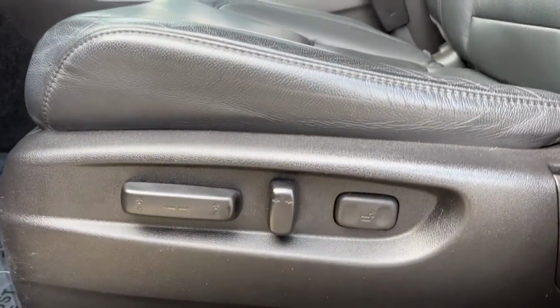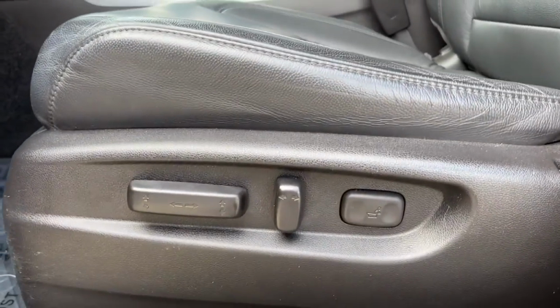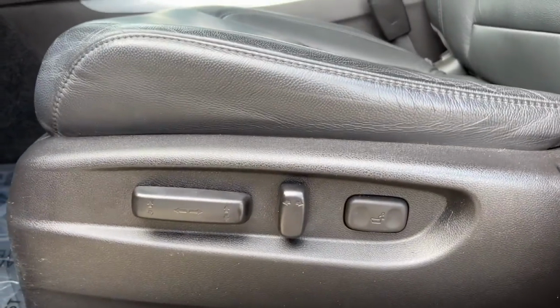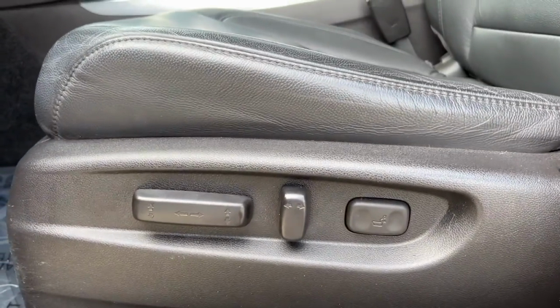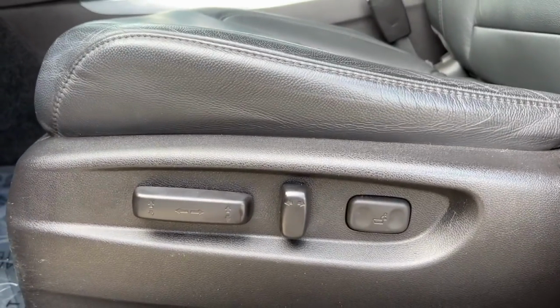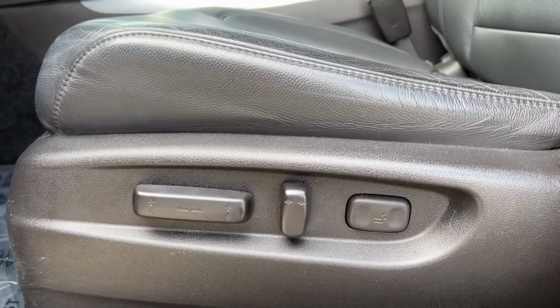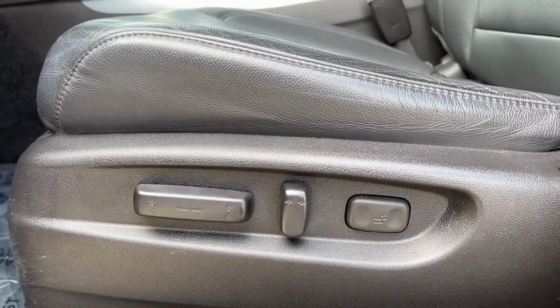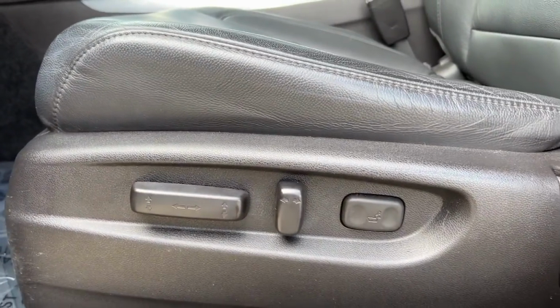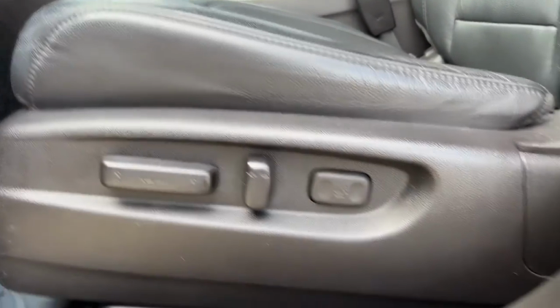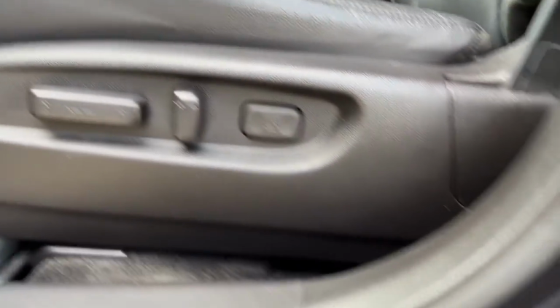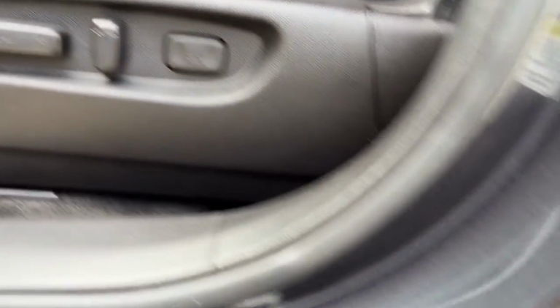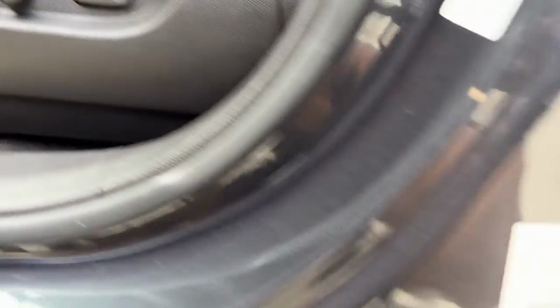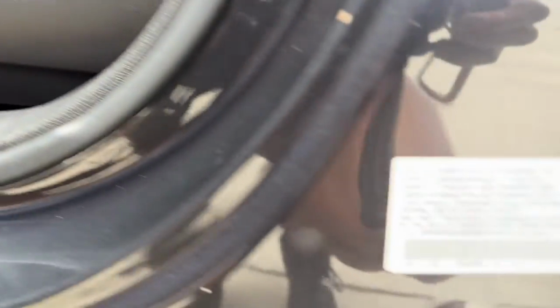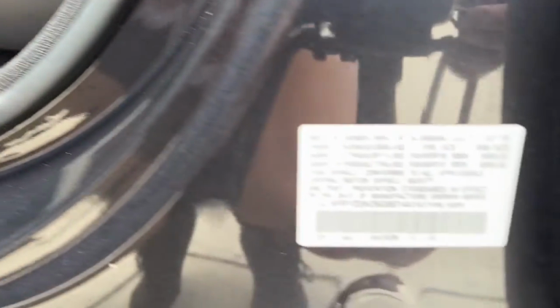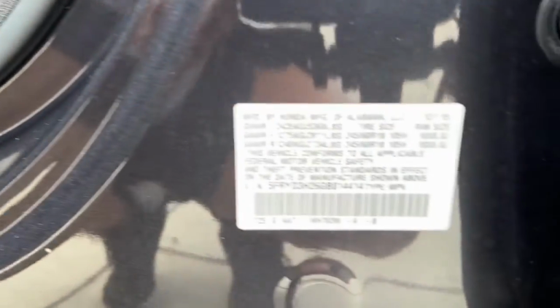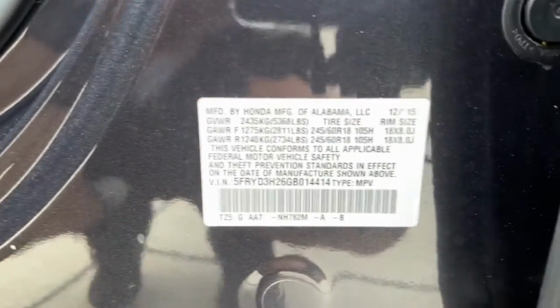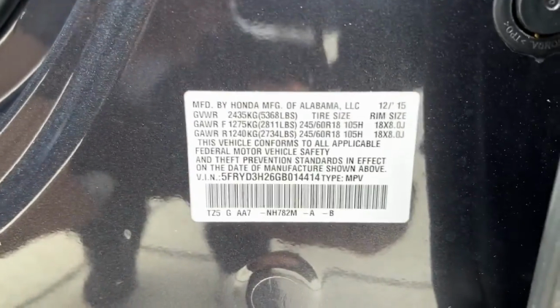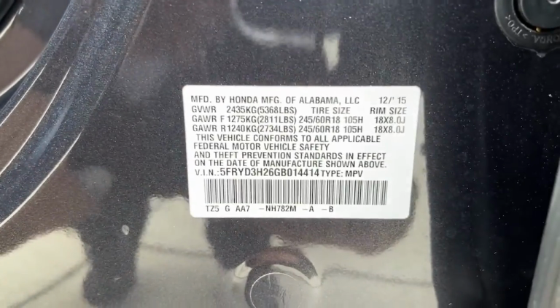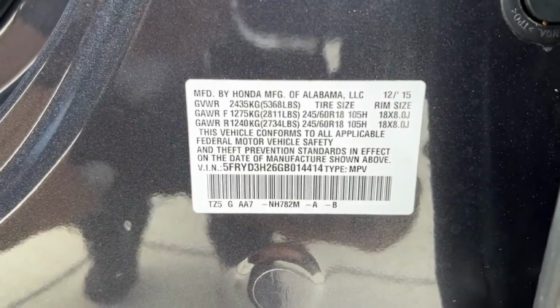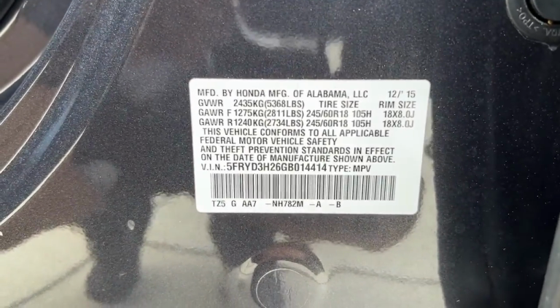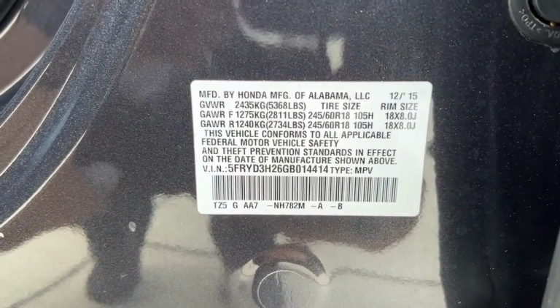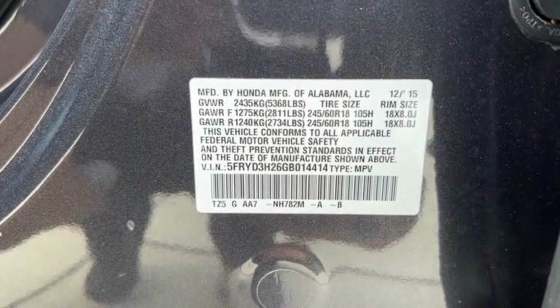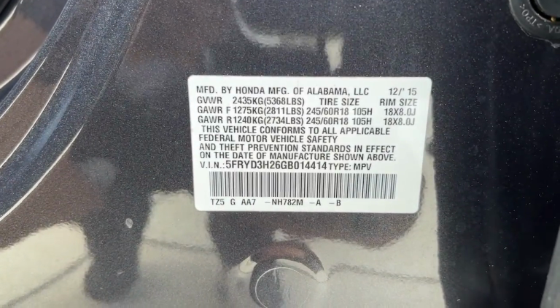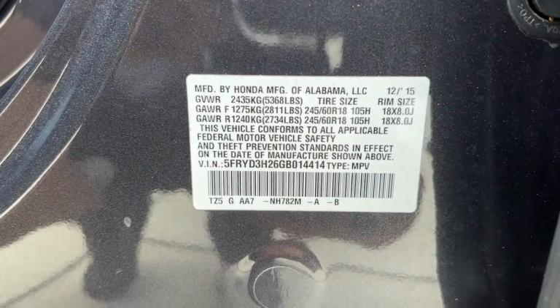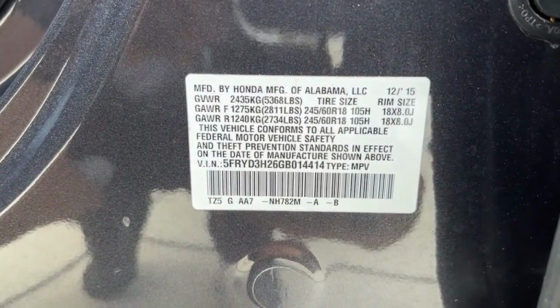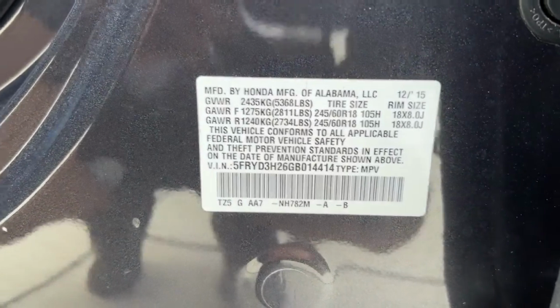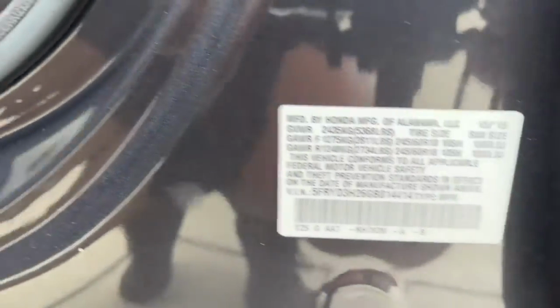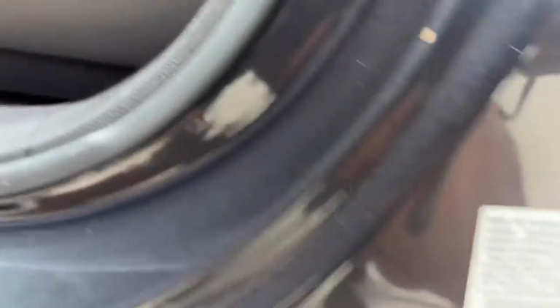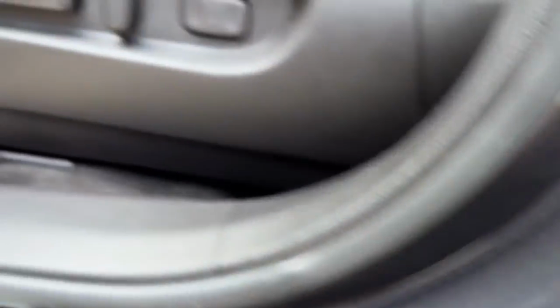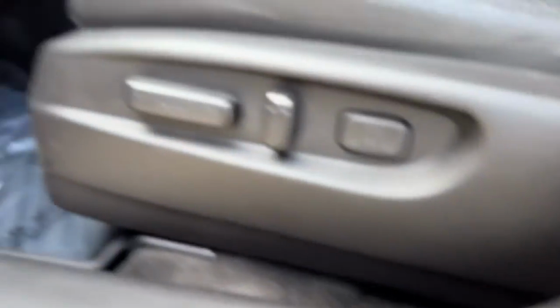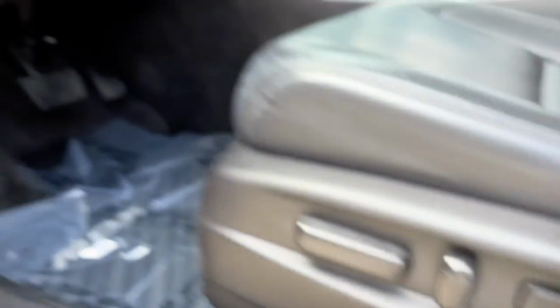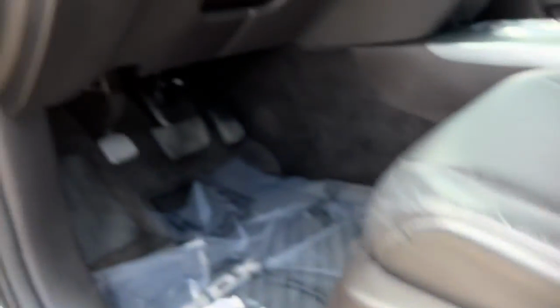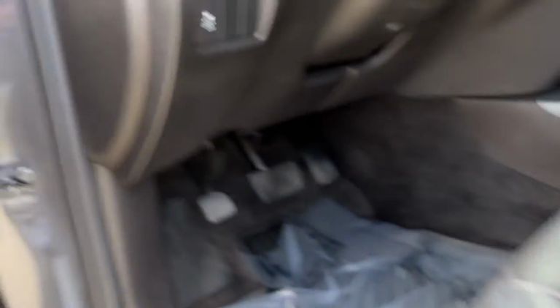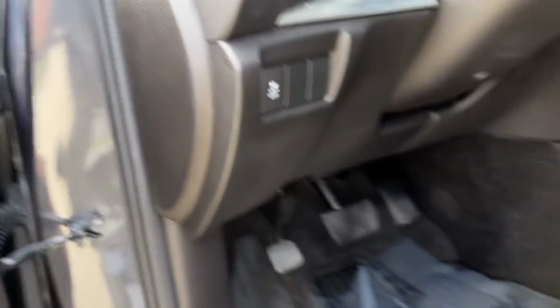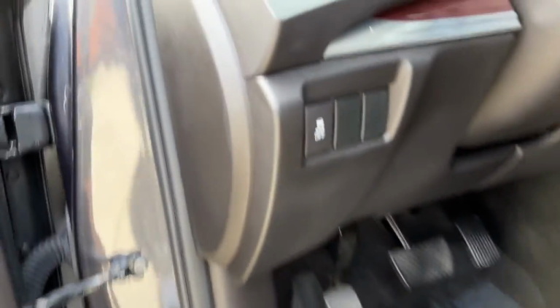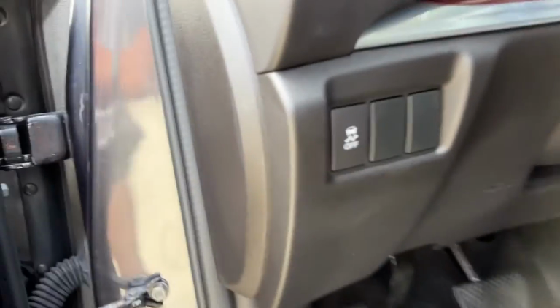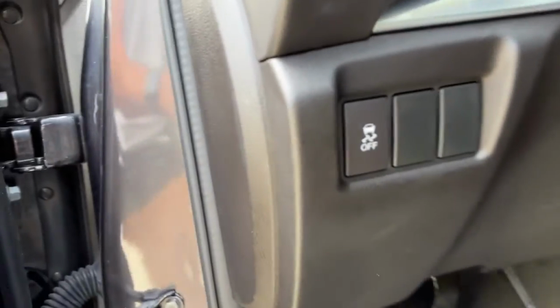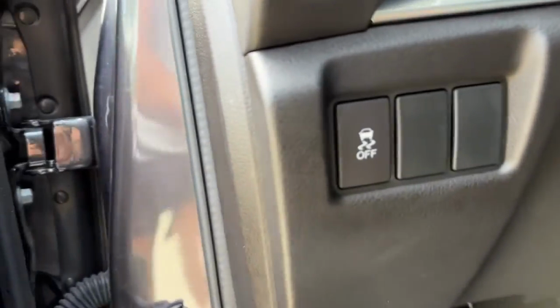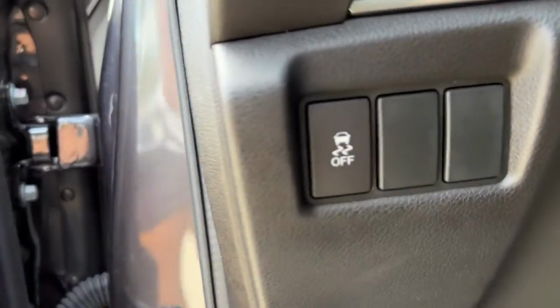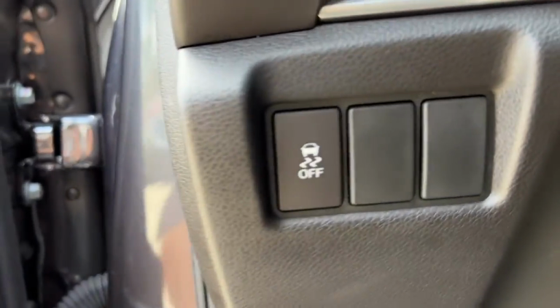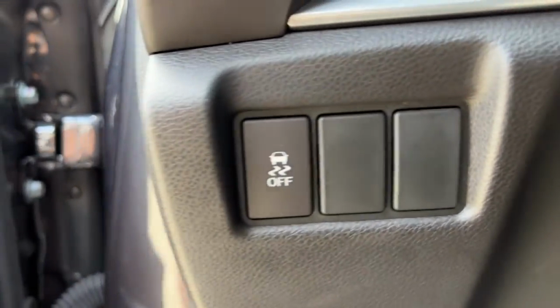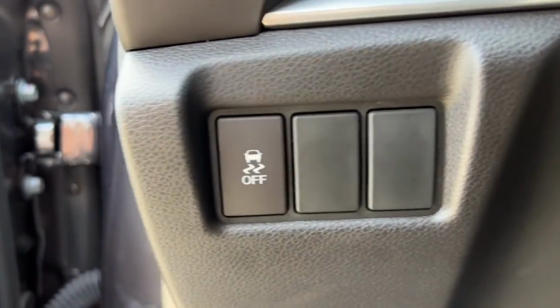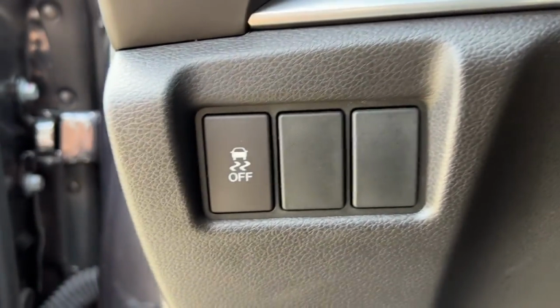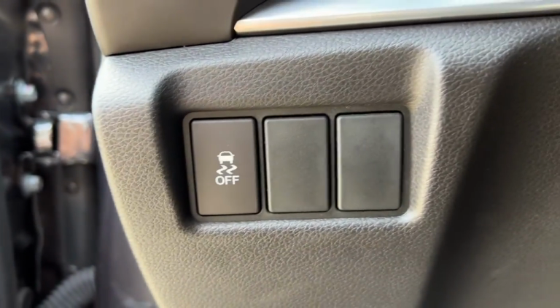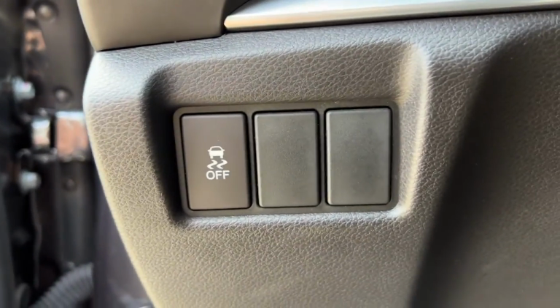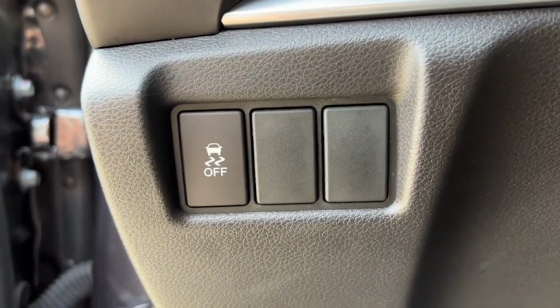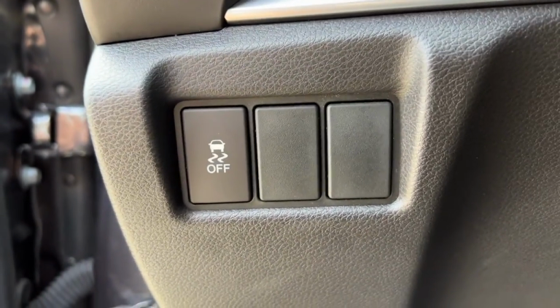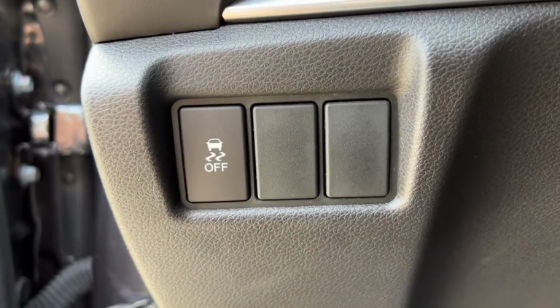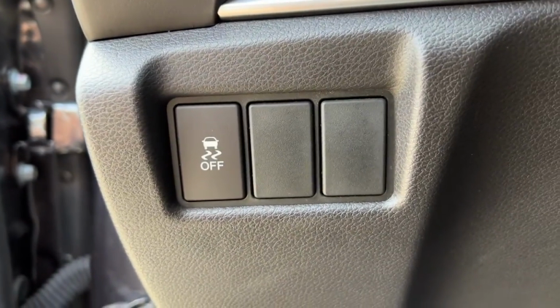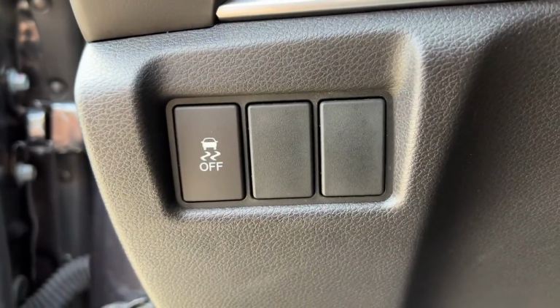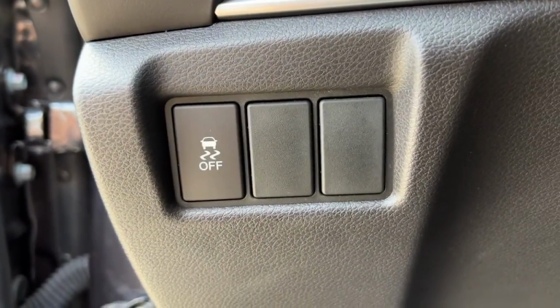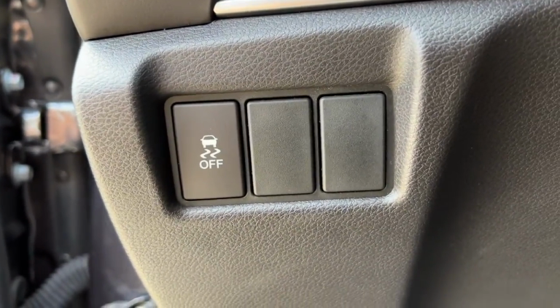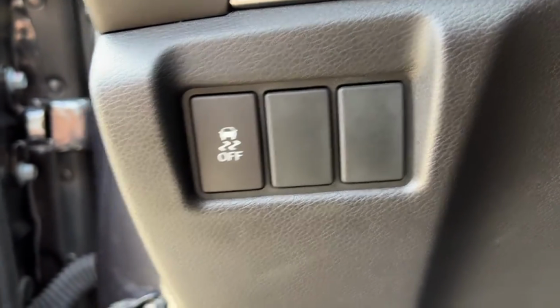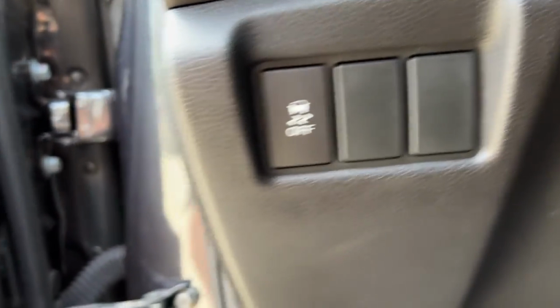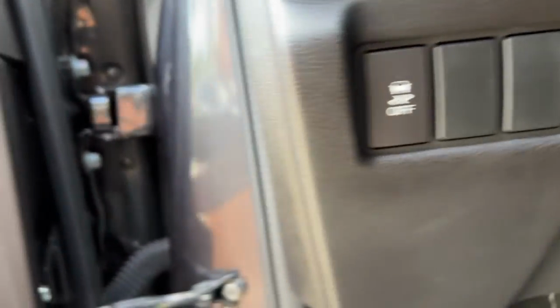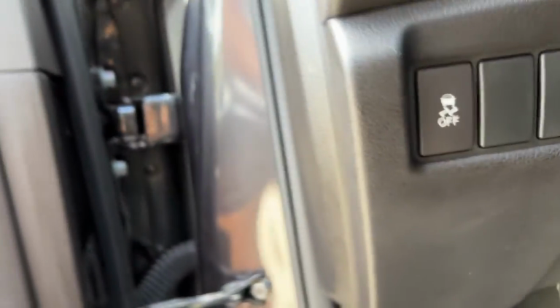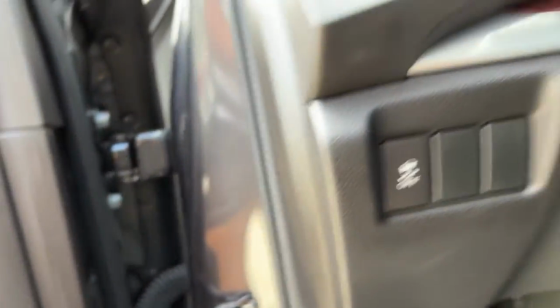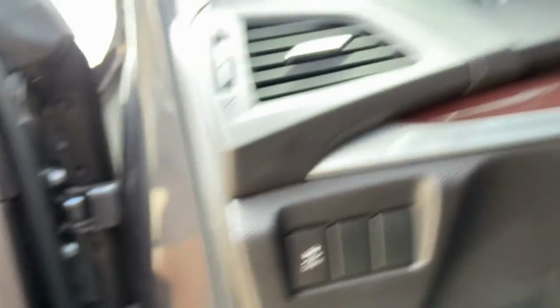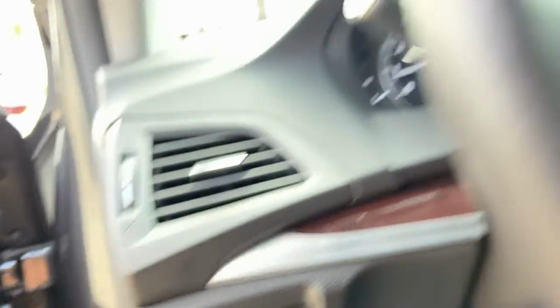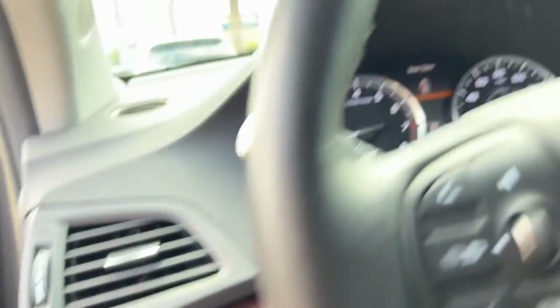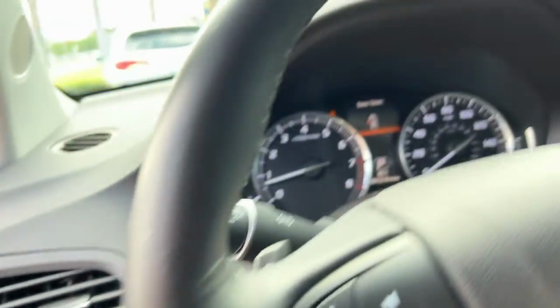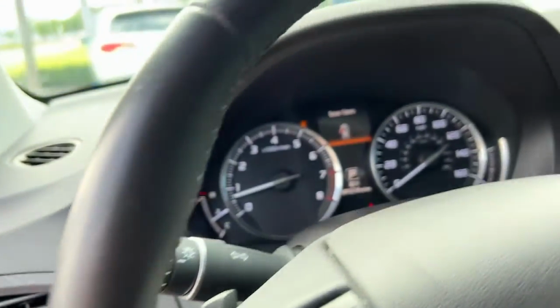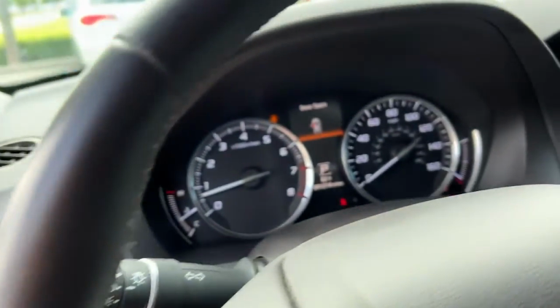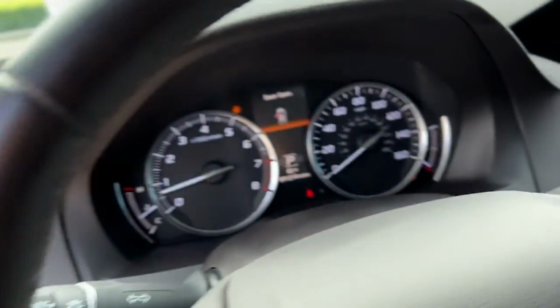See for yourself why the MDX is the best-selling third-row luxury SUV of all time. Take a test drive today.